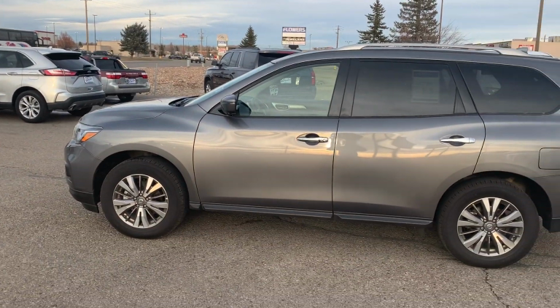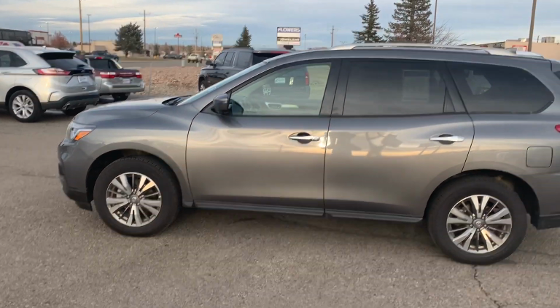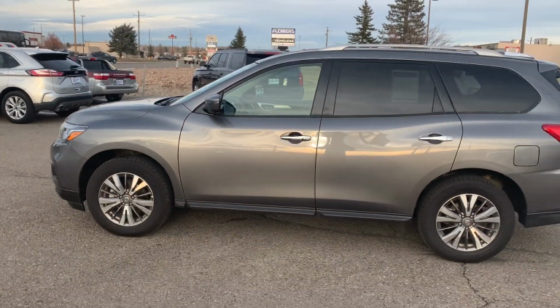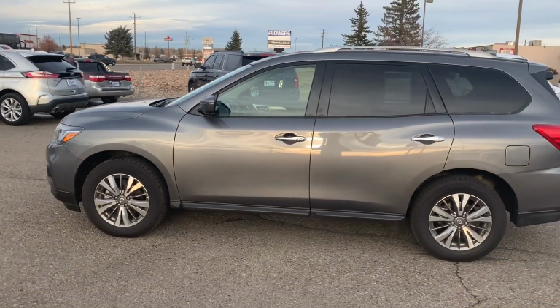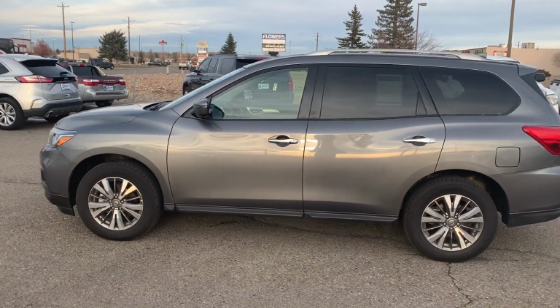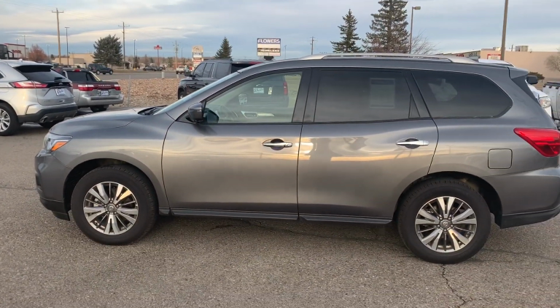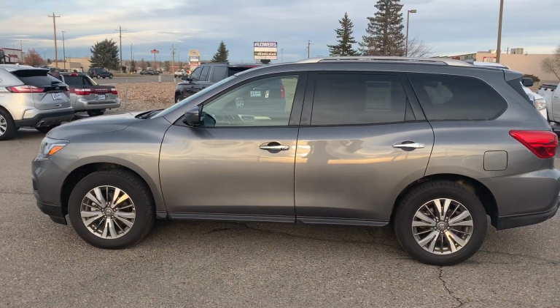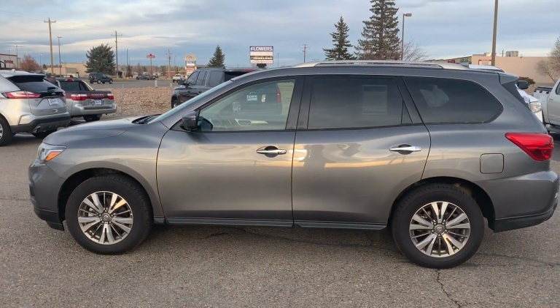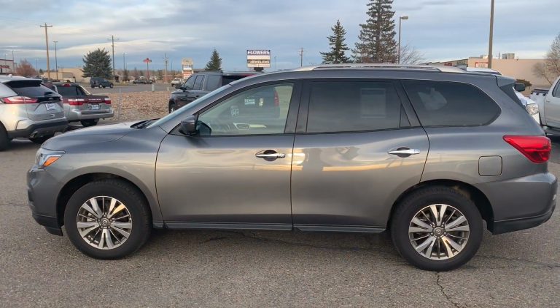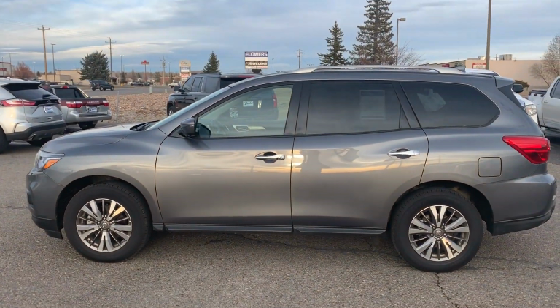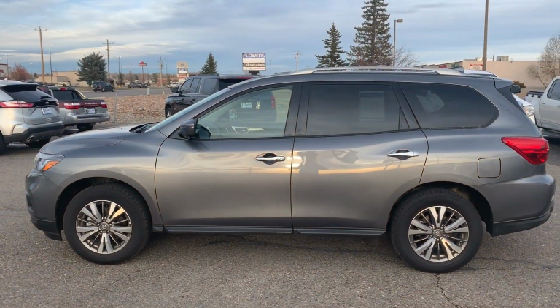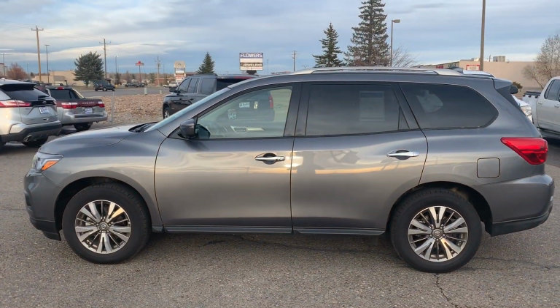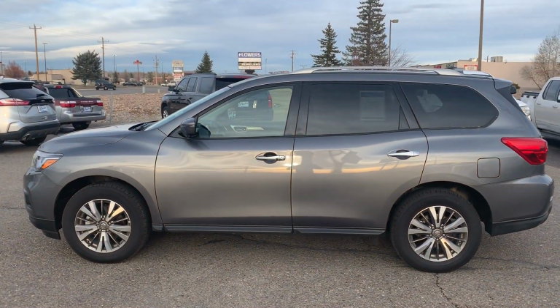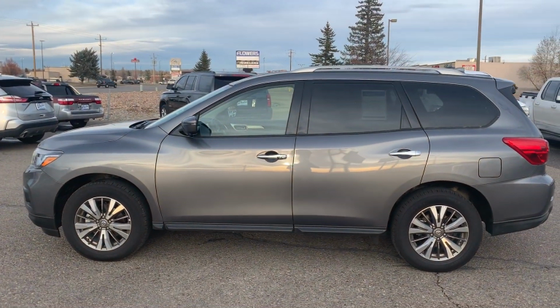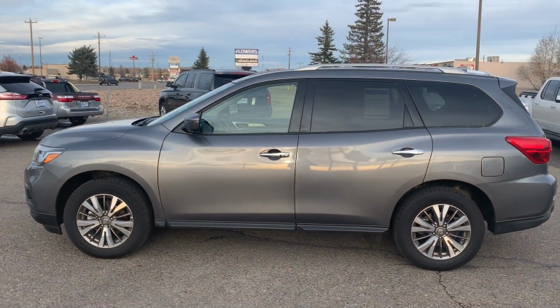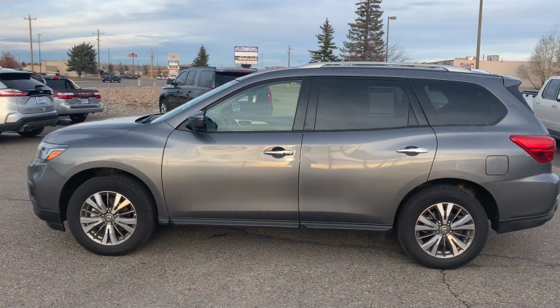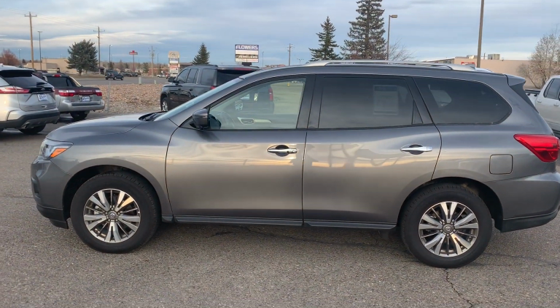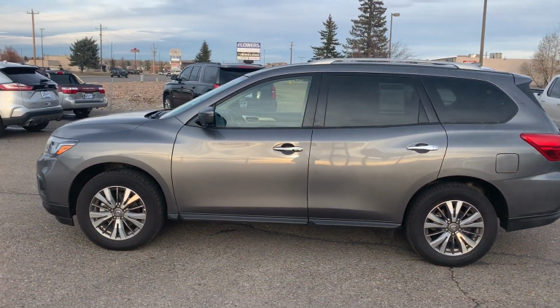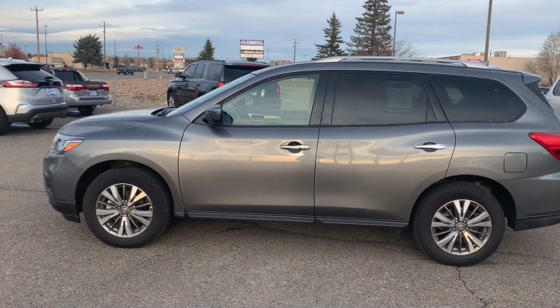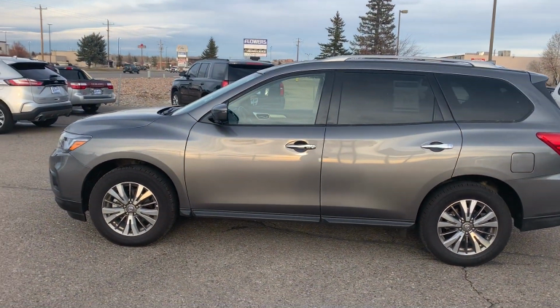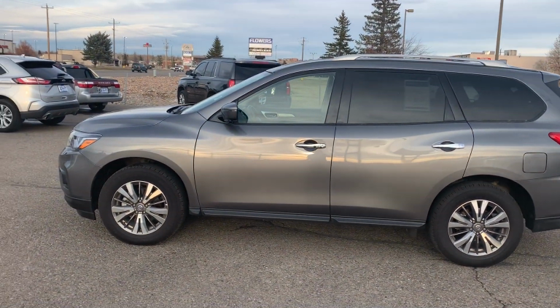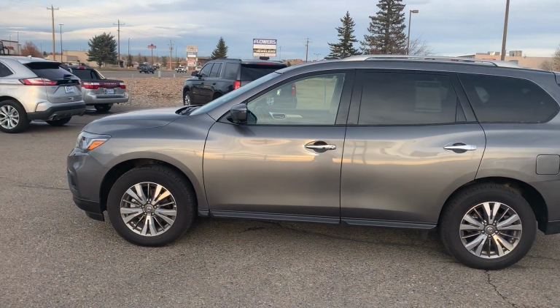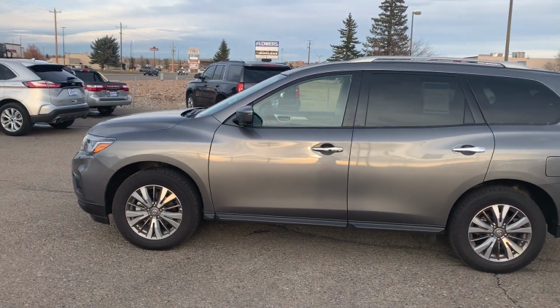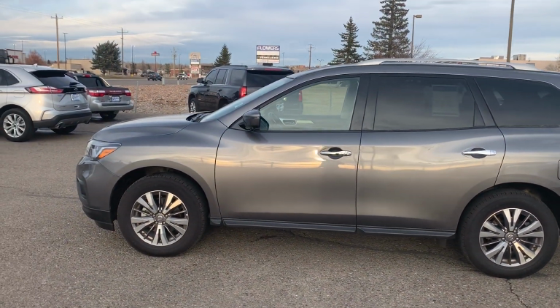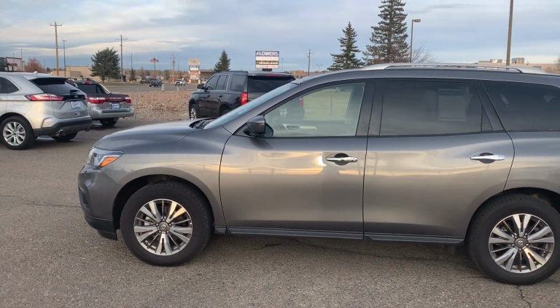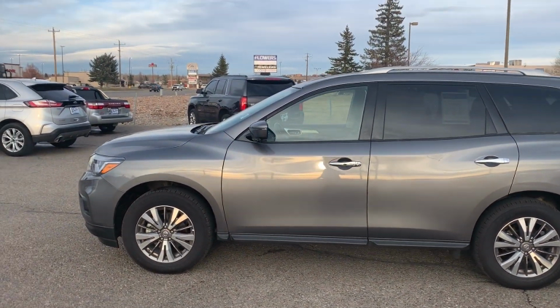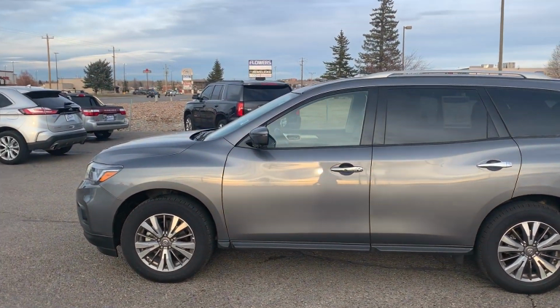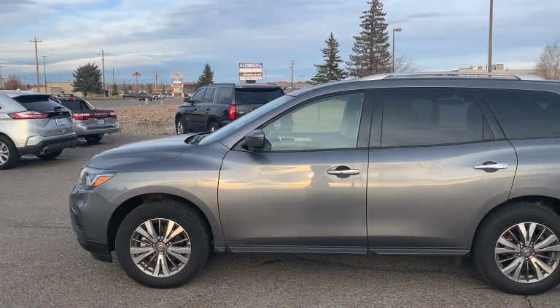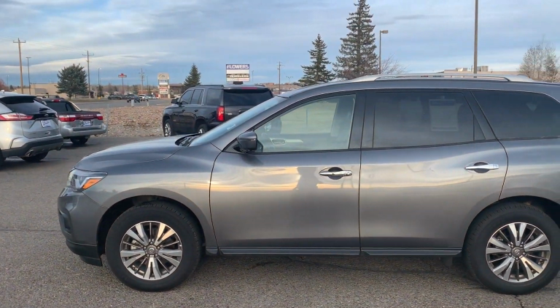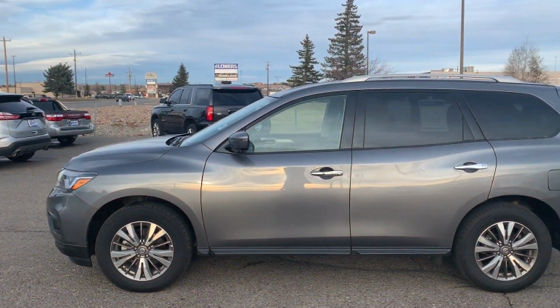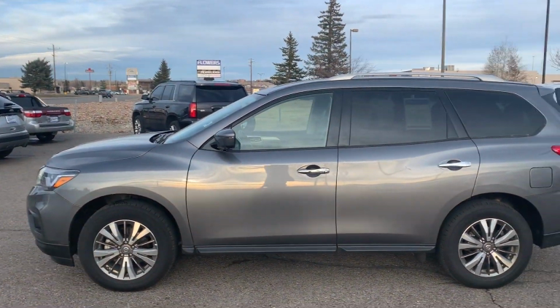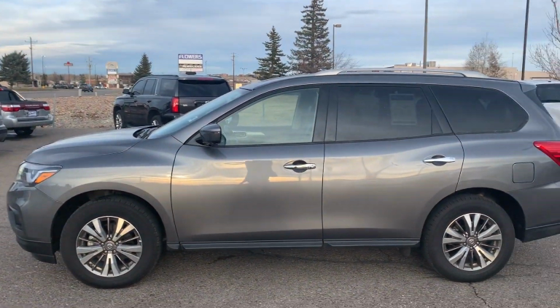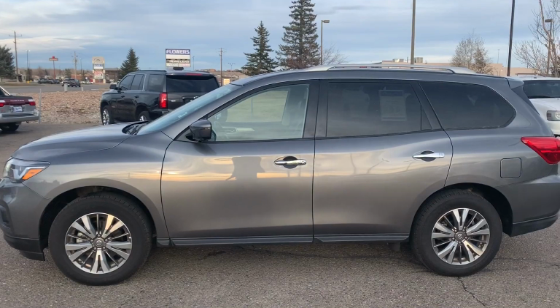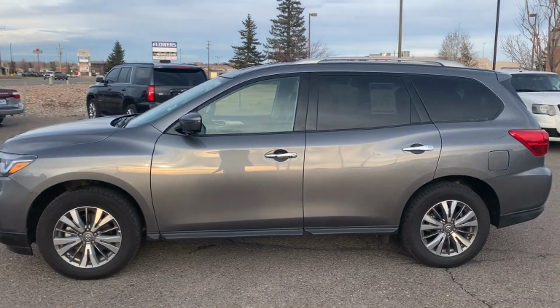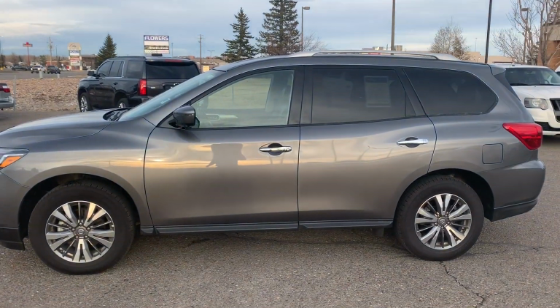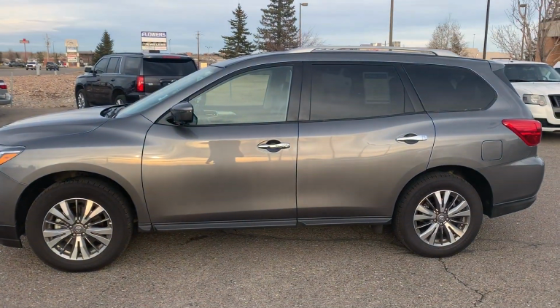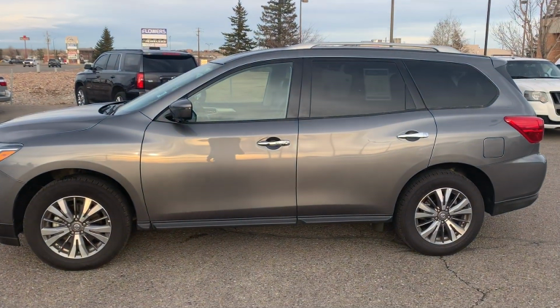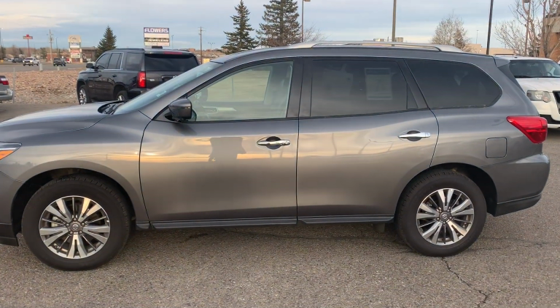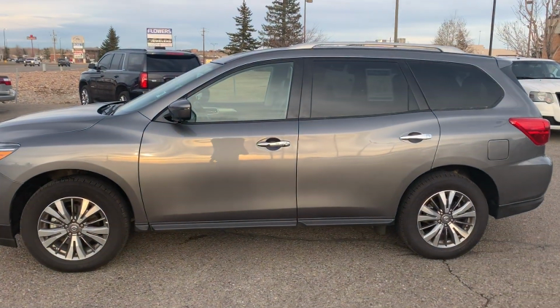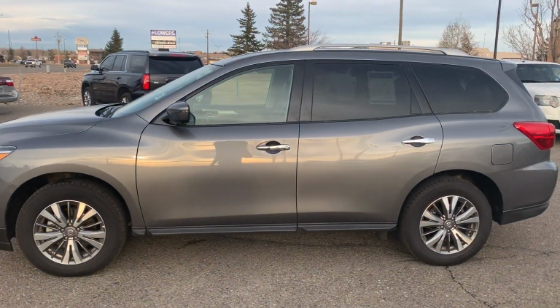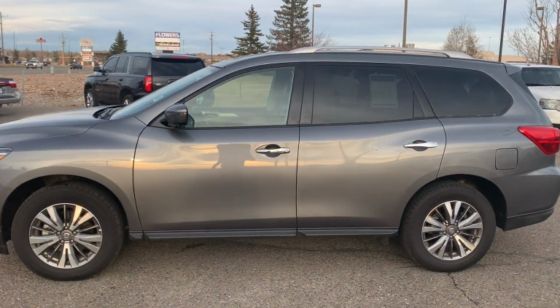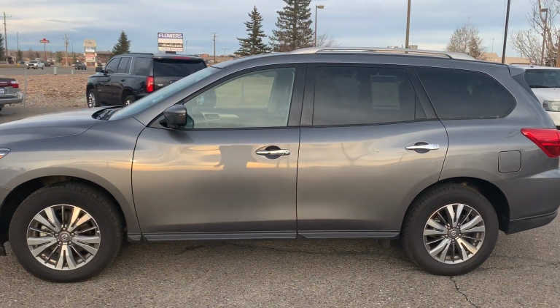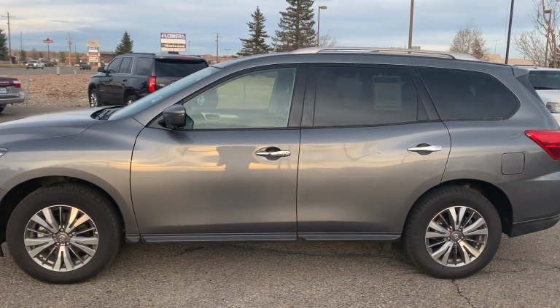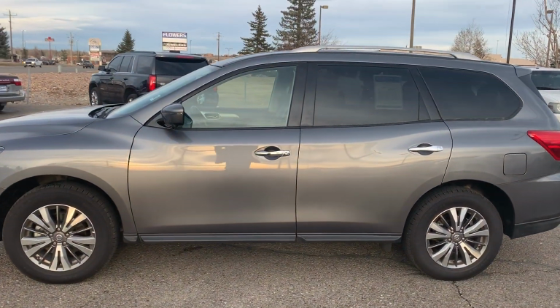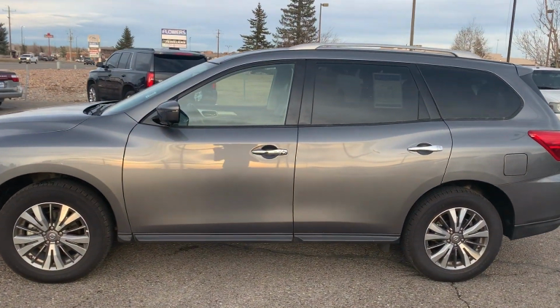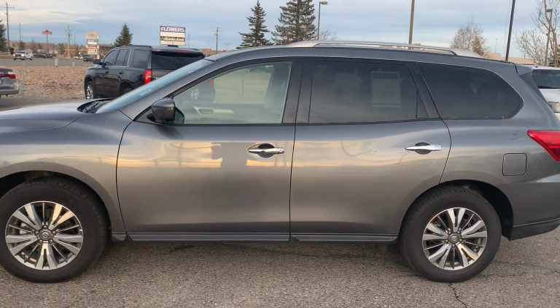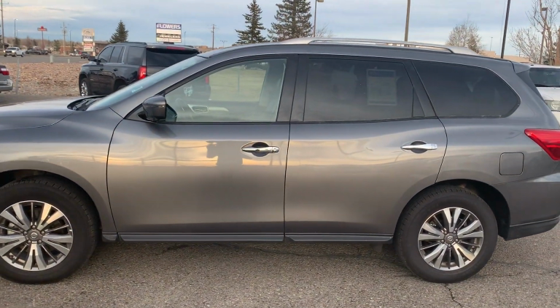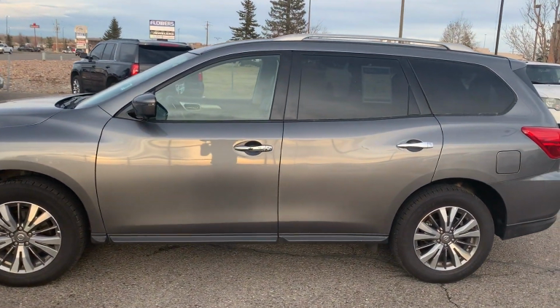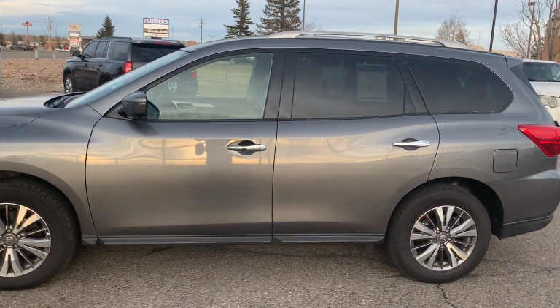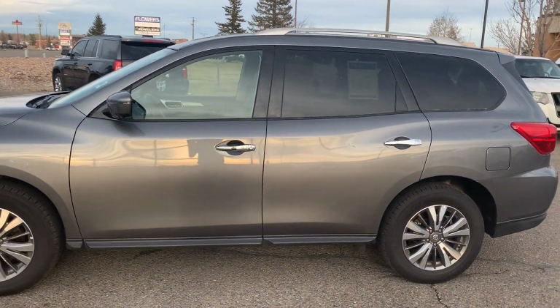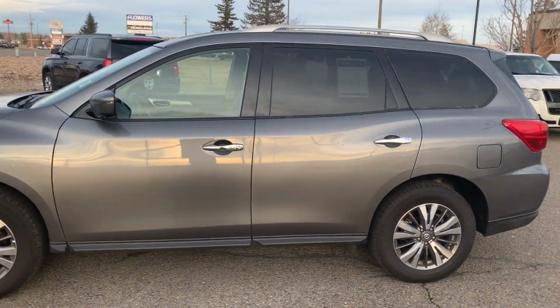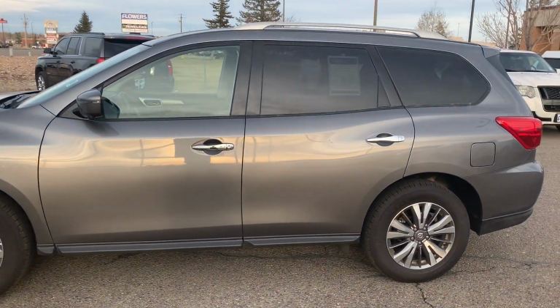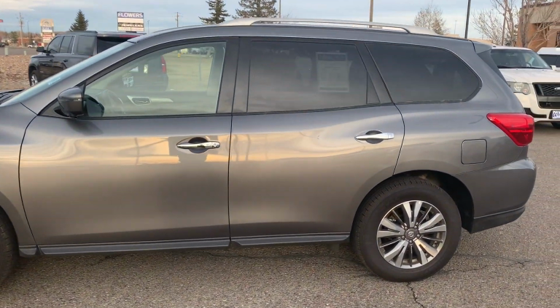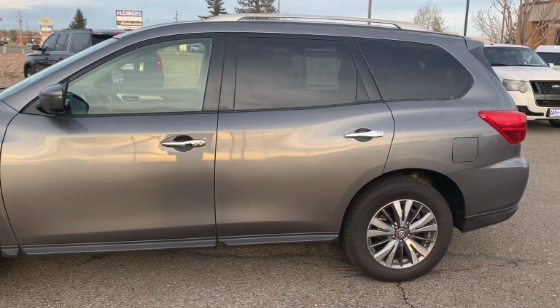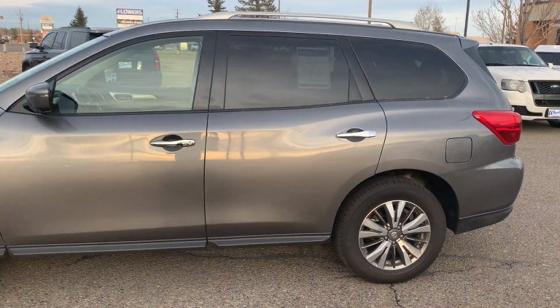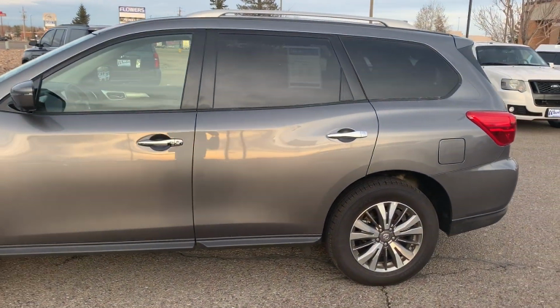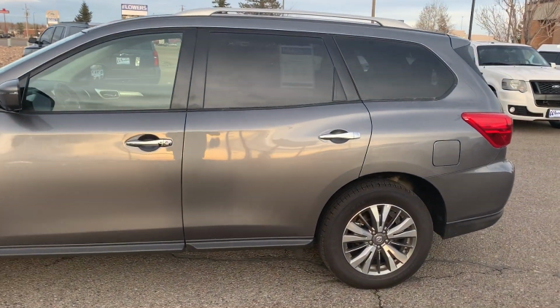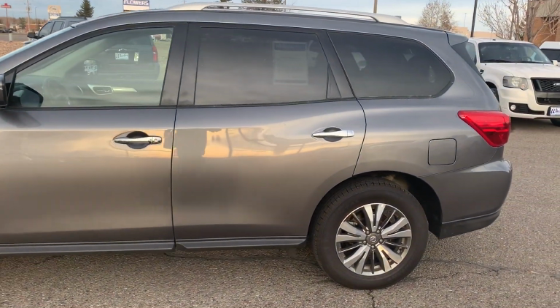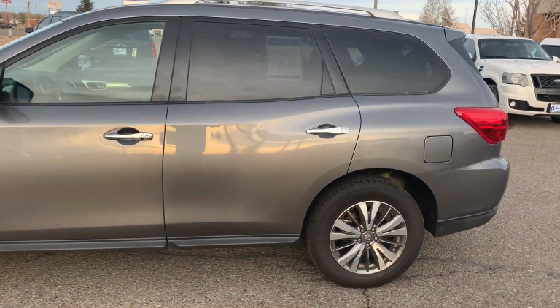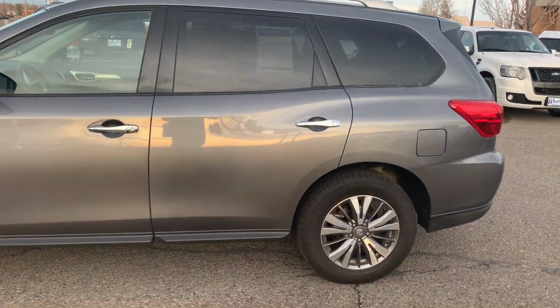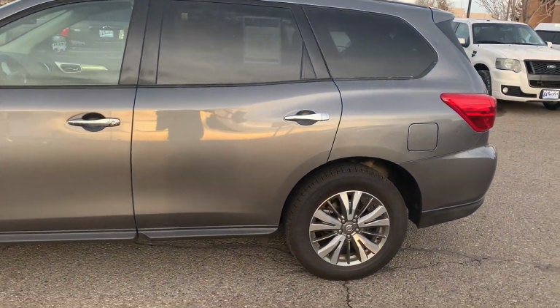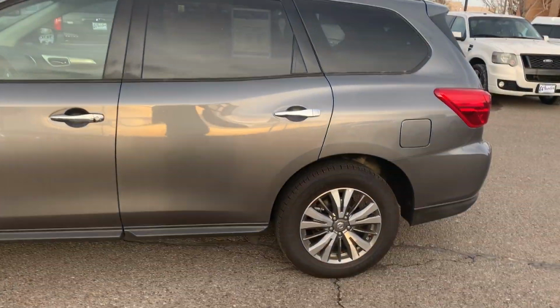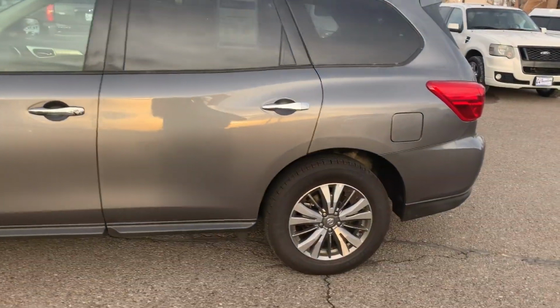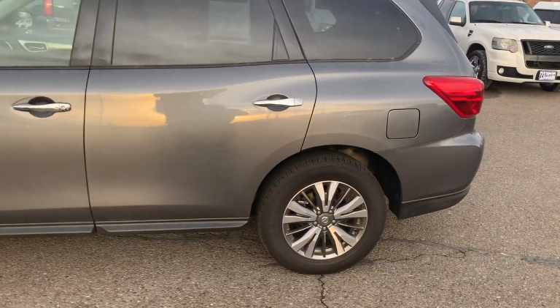Good afternoon, how you doing? My name is Ben Leo down here at Whistler Chevrolet. Candace asked me to do a video for you on this 2019 Nissan Pathfinder.